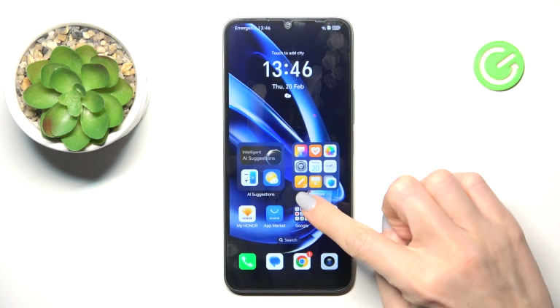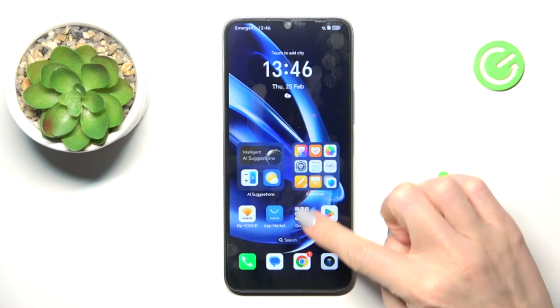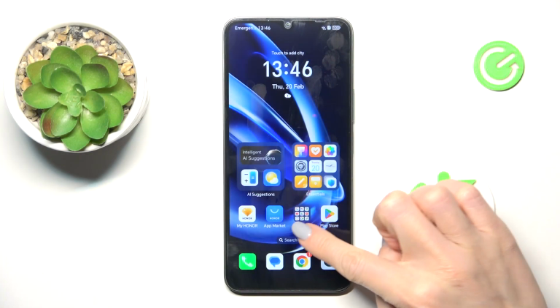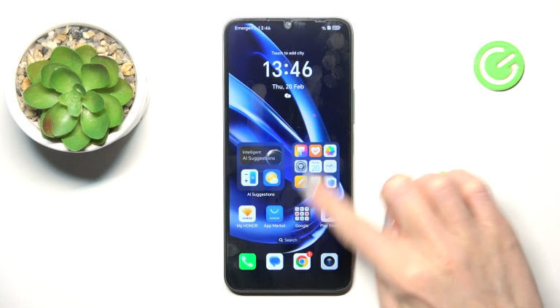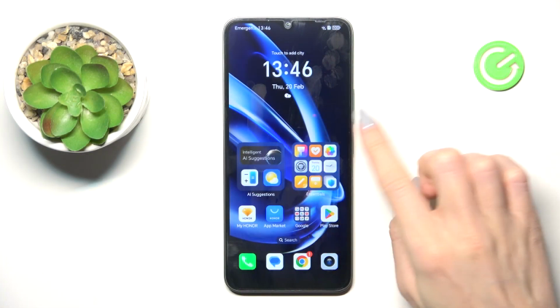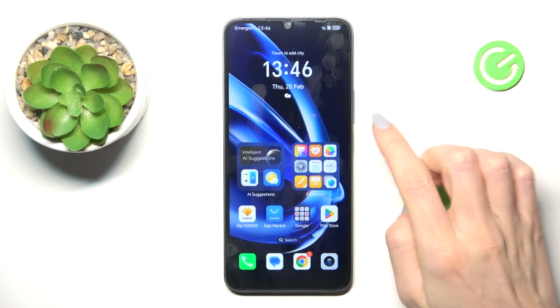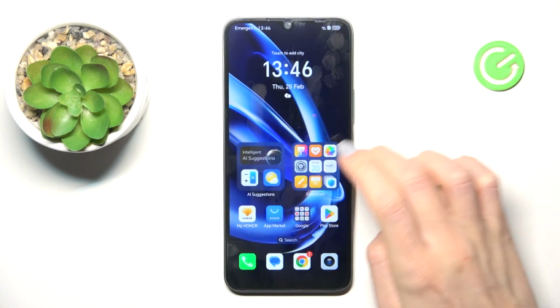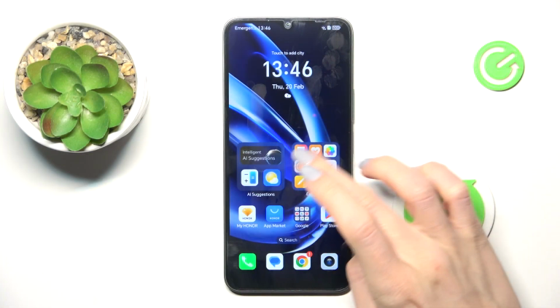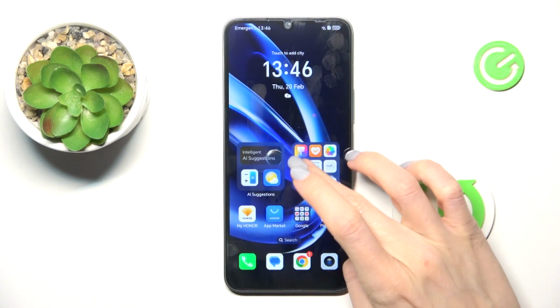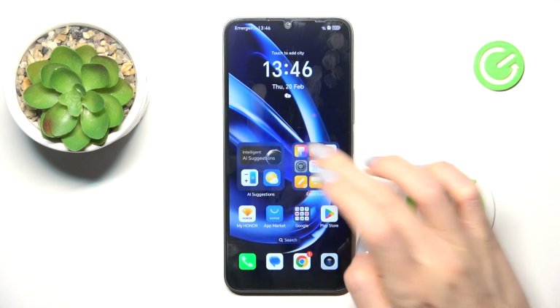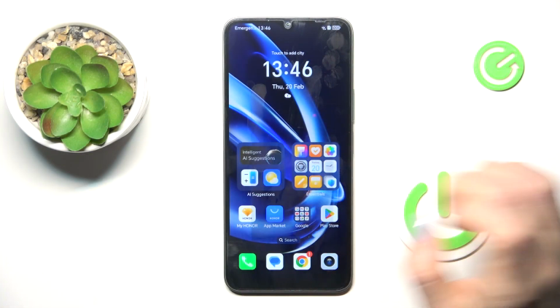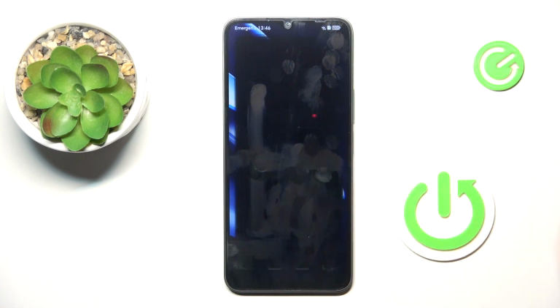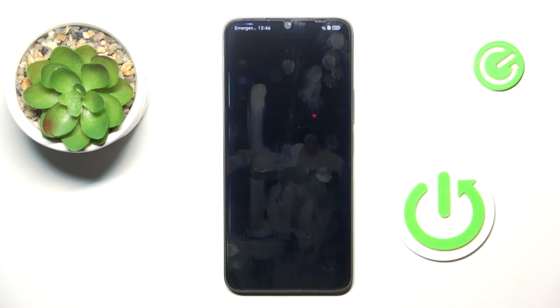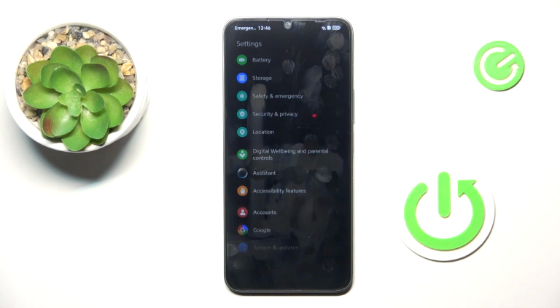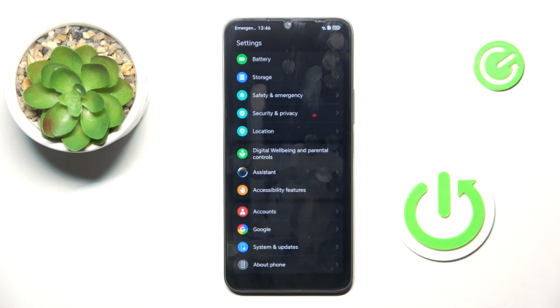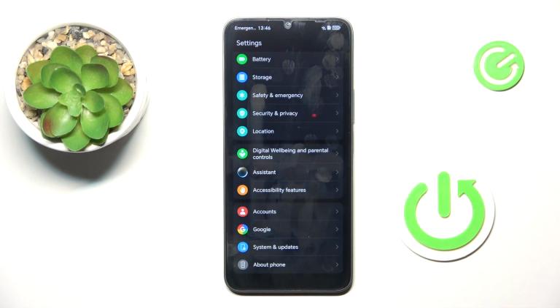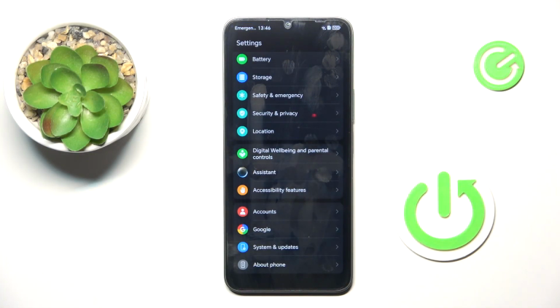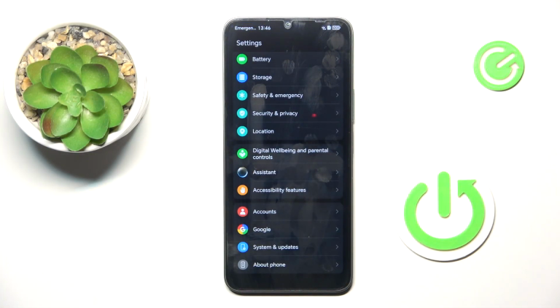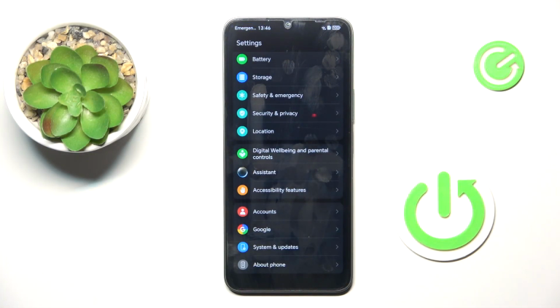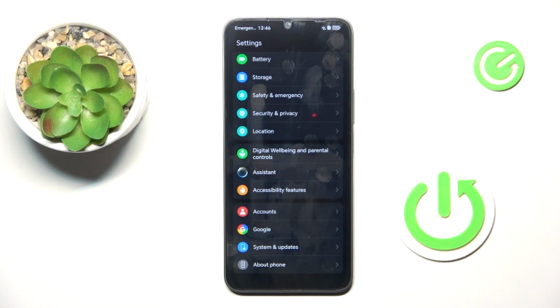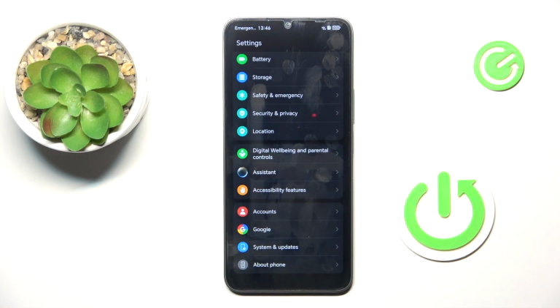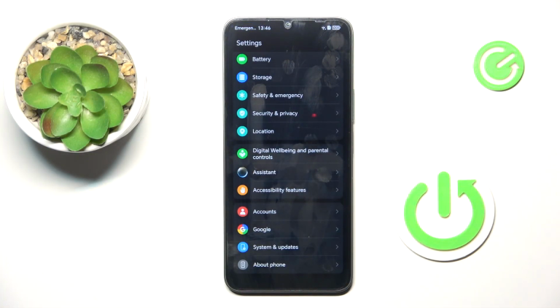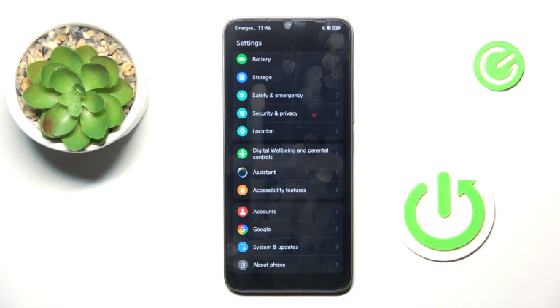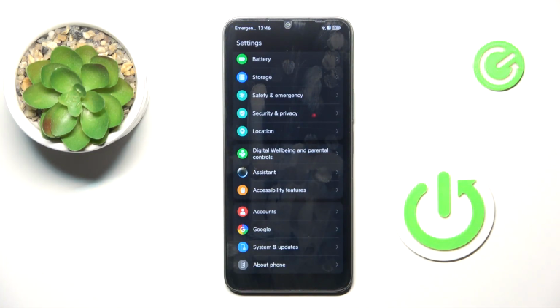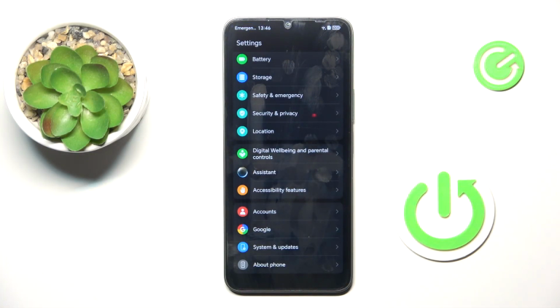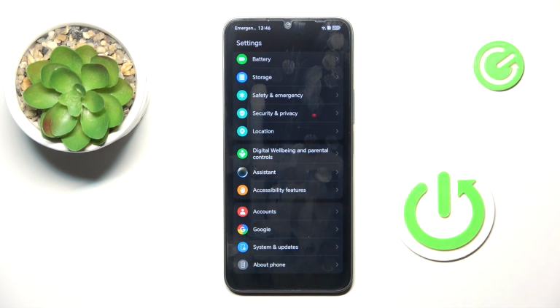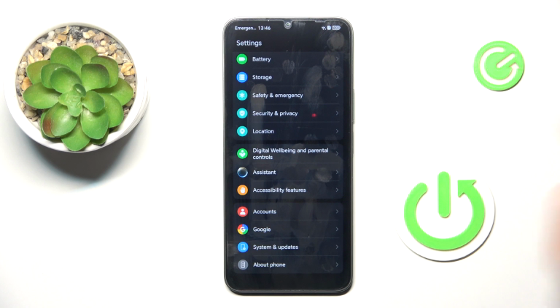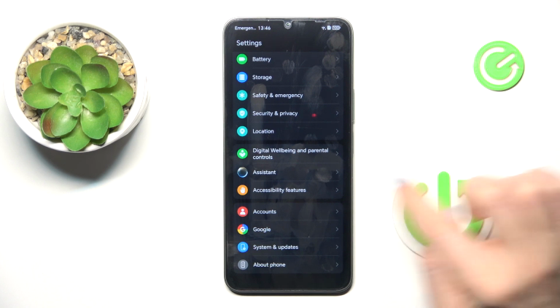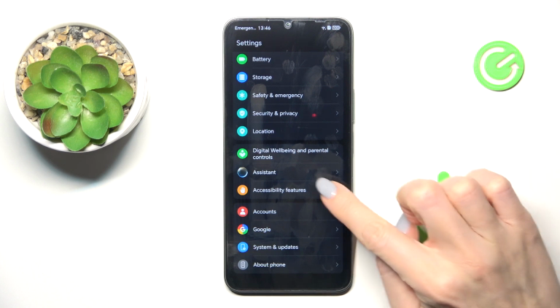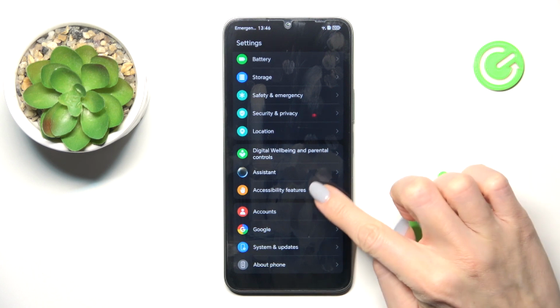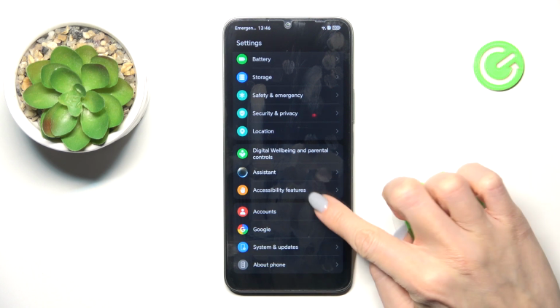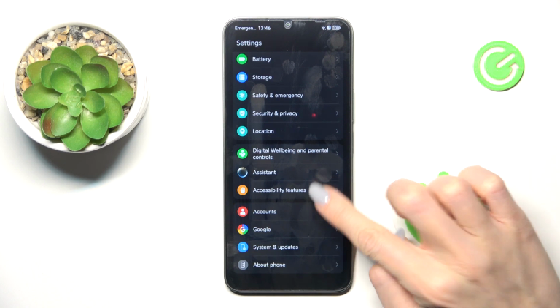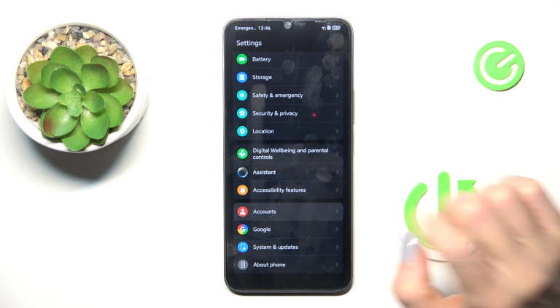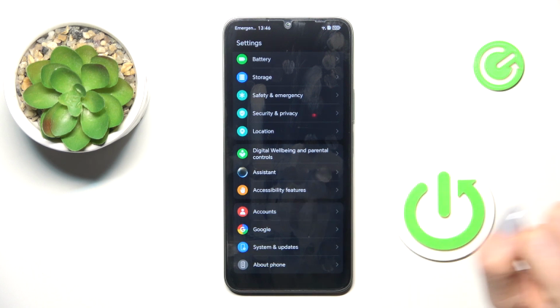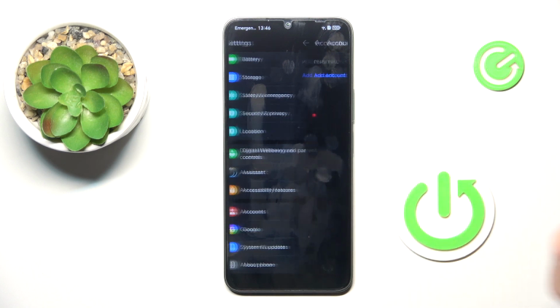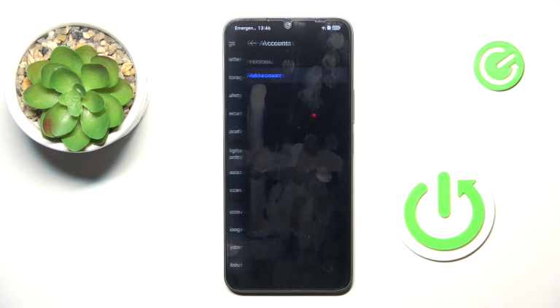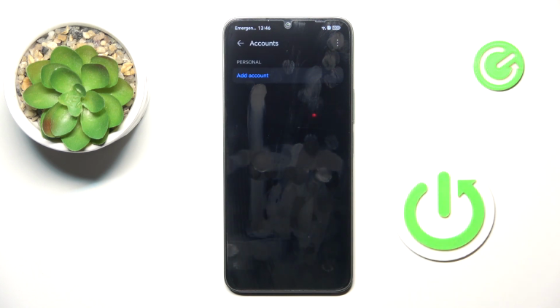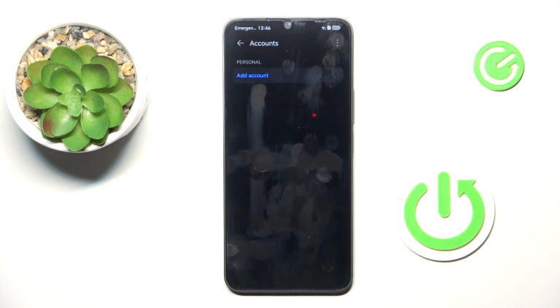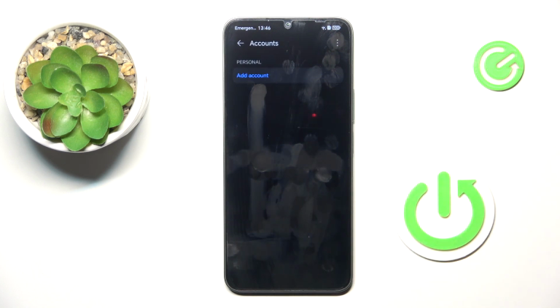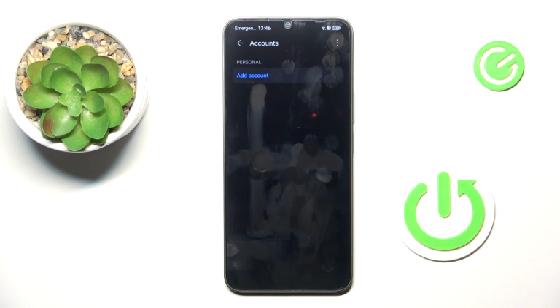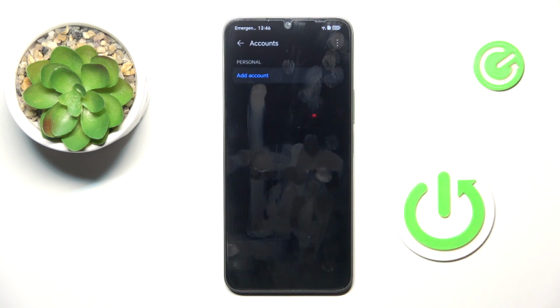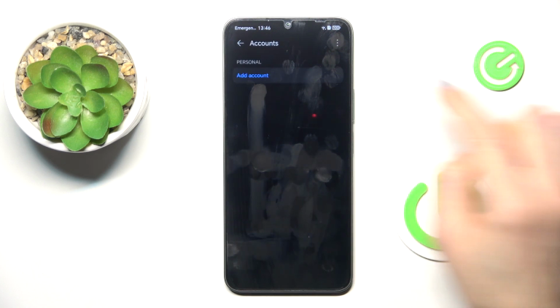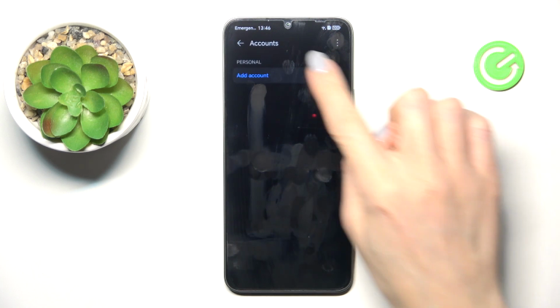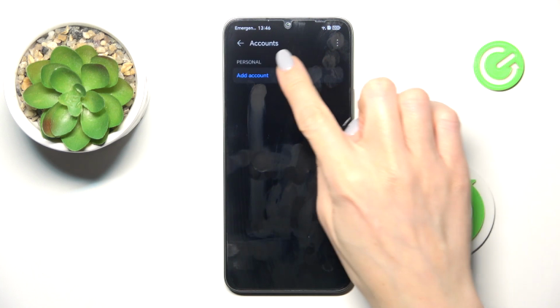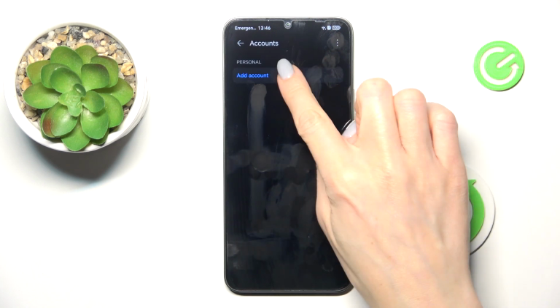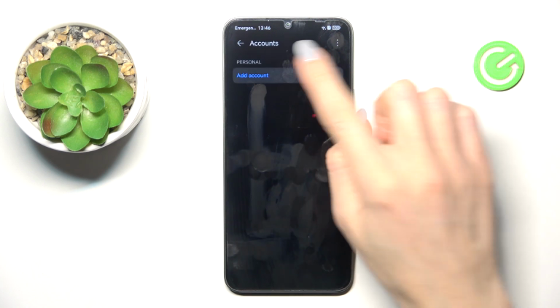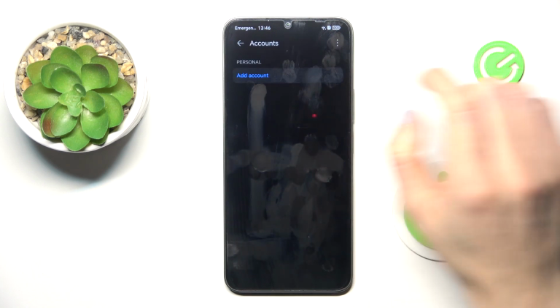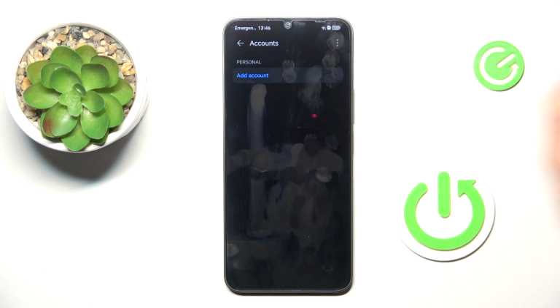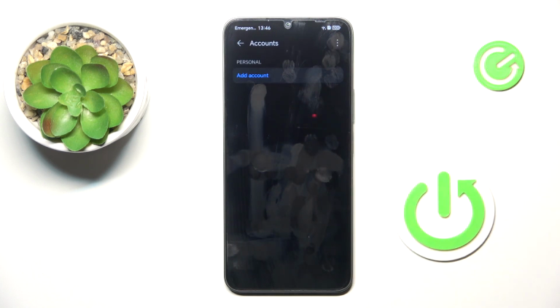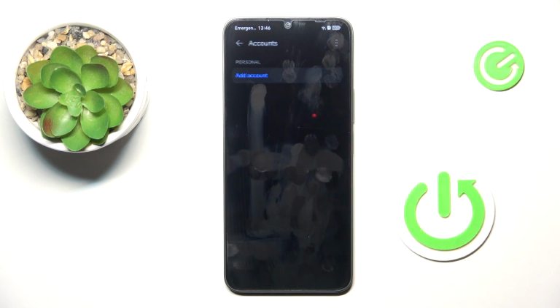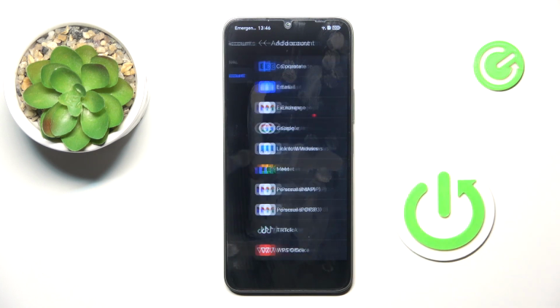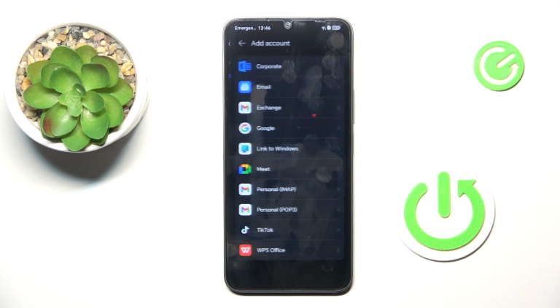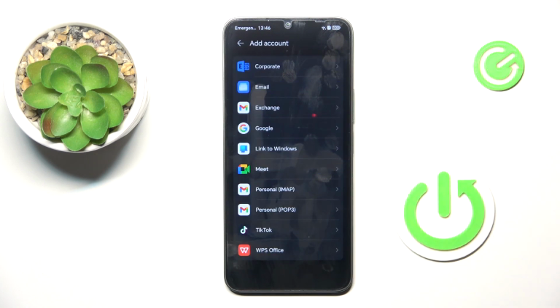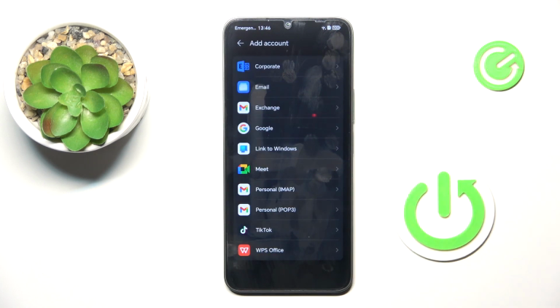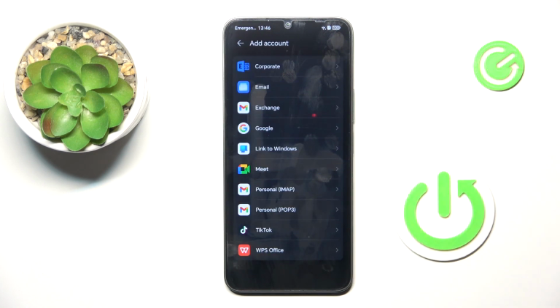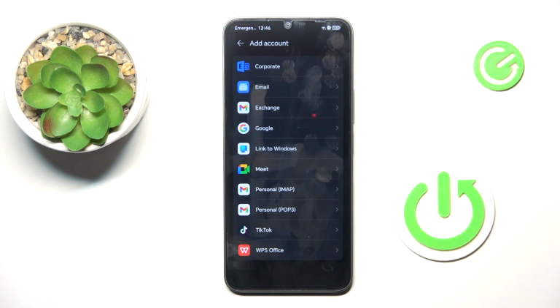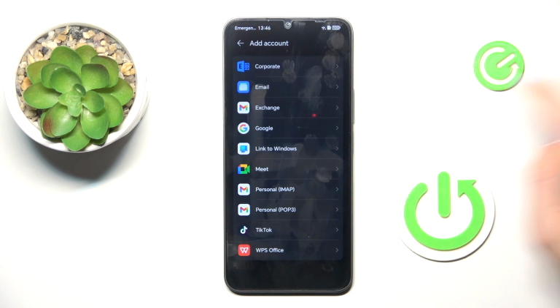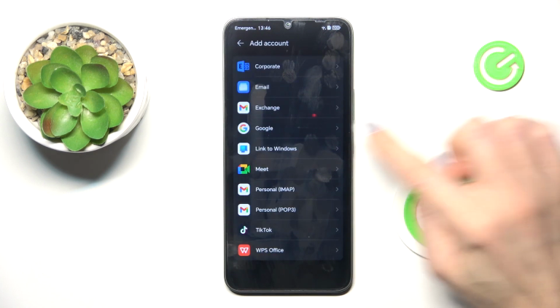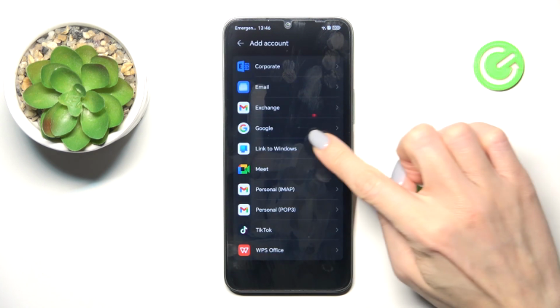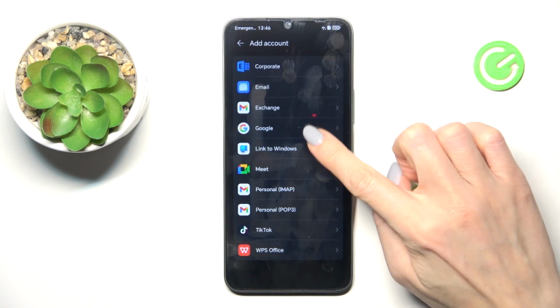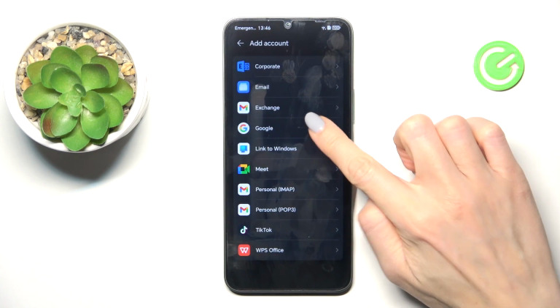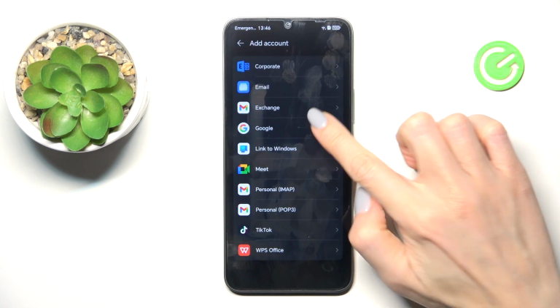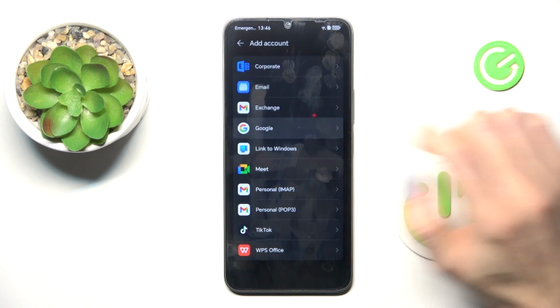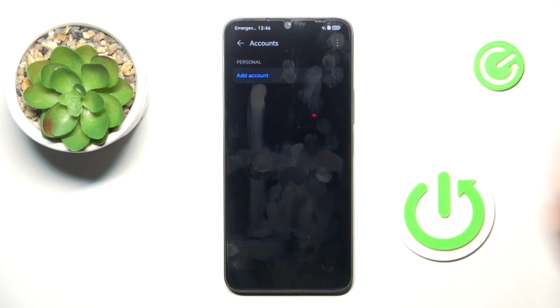At first, open the Settings, then find and select Accounts and tap on Add account. Choose Google.